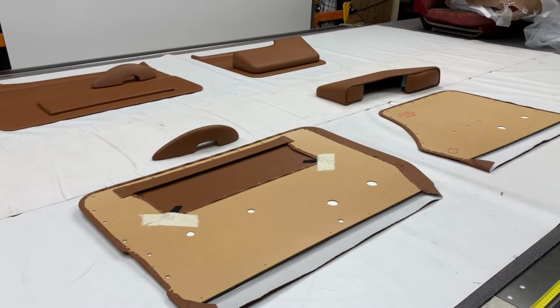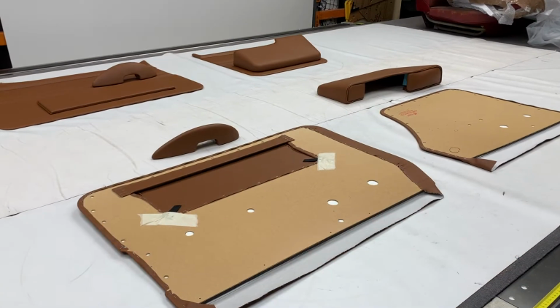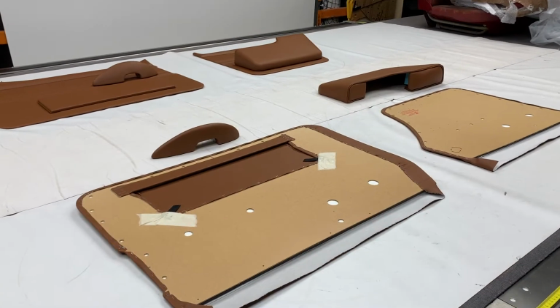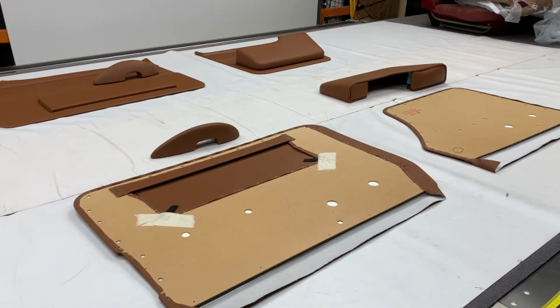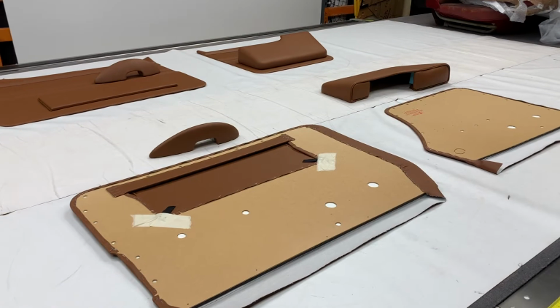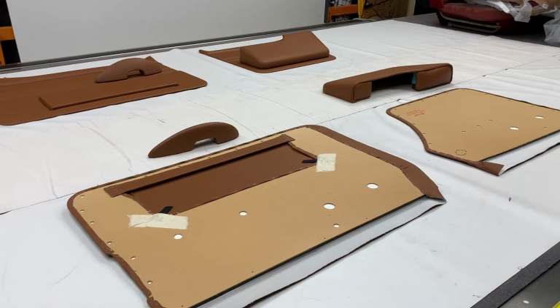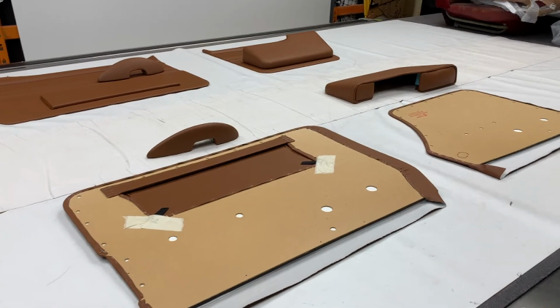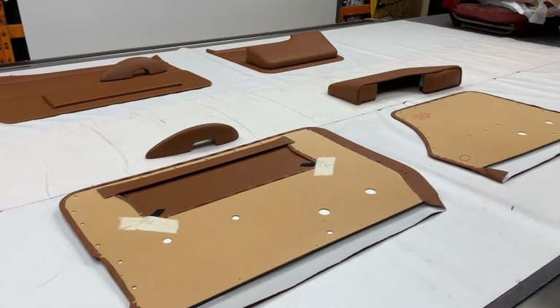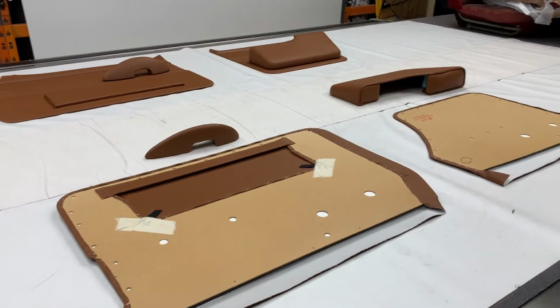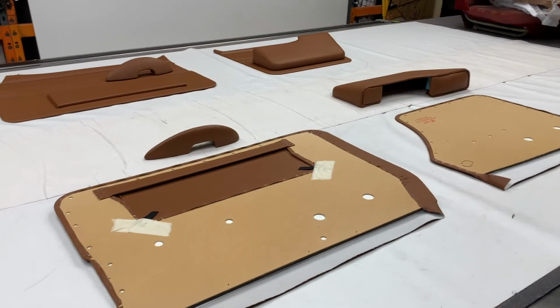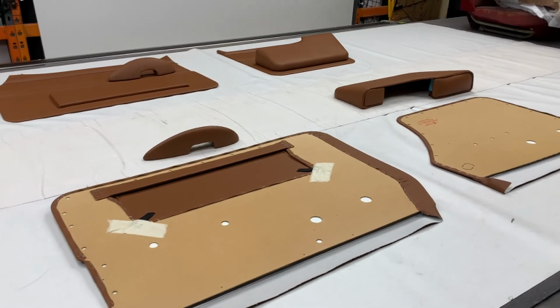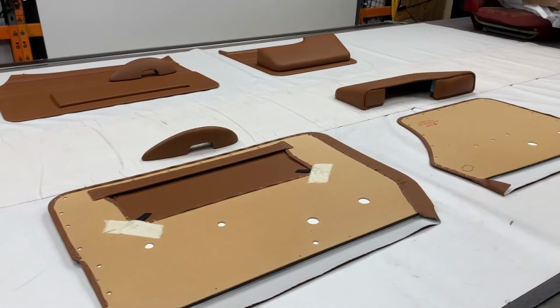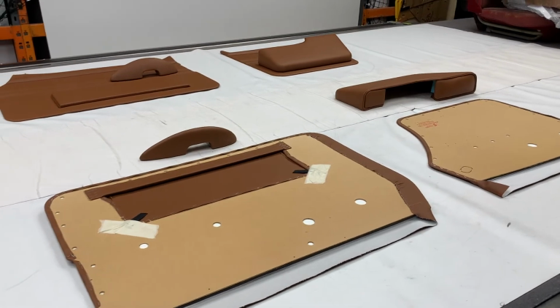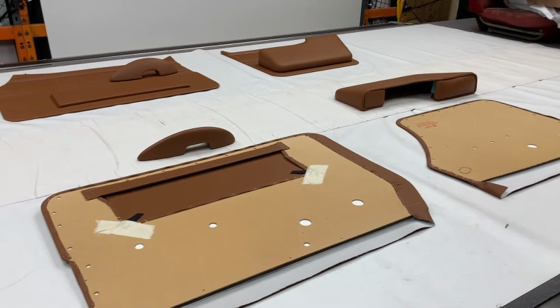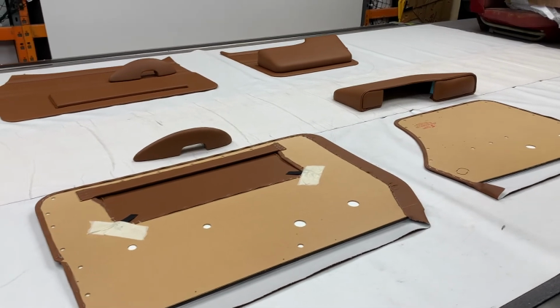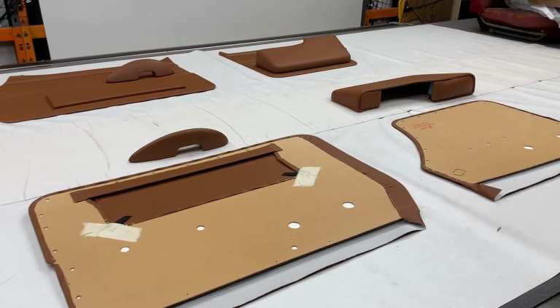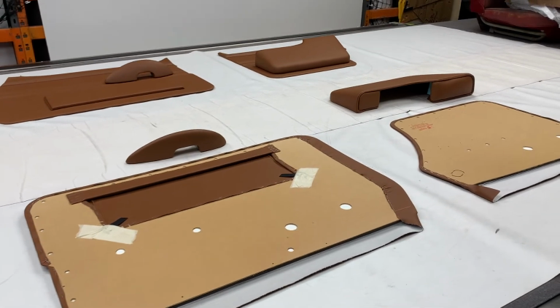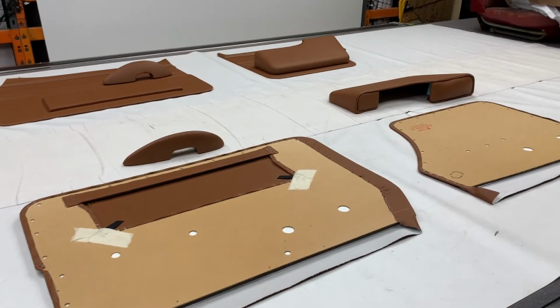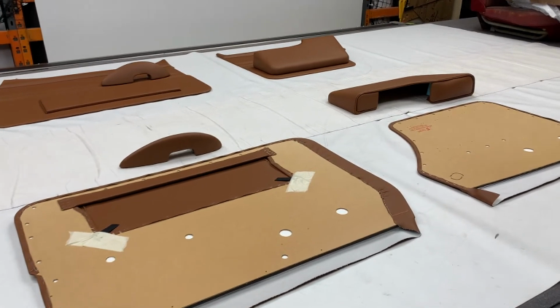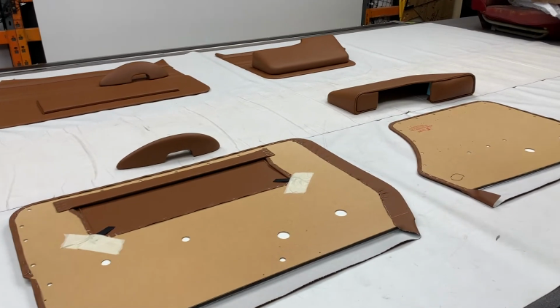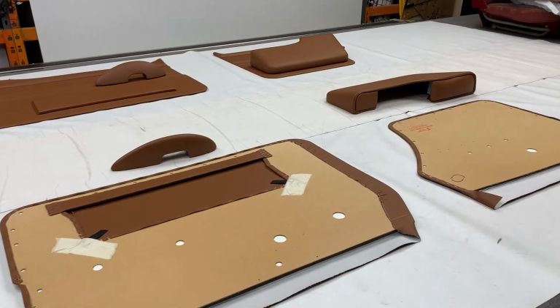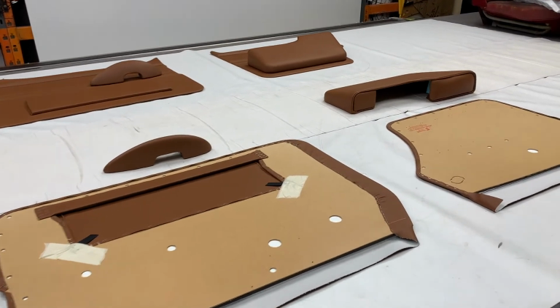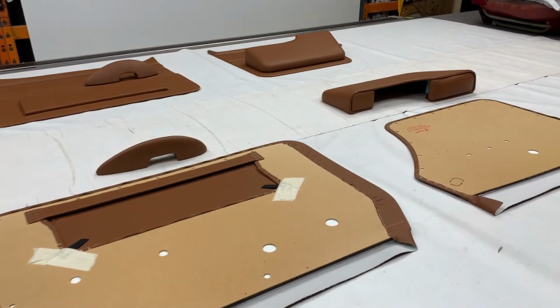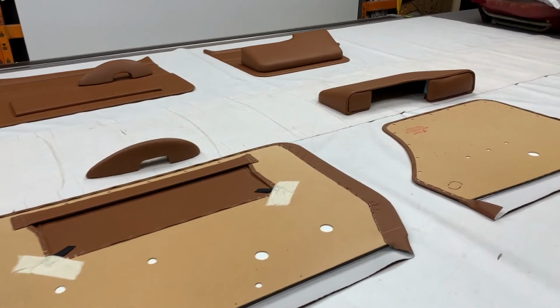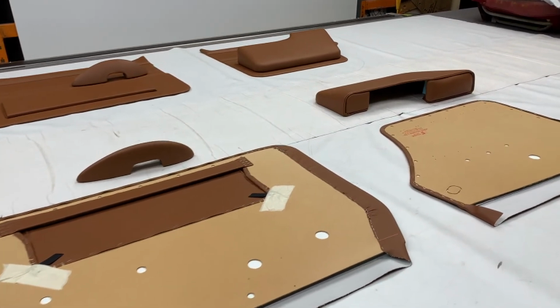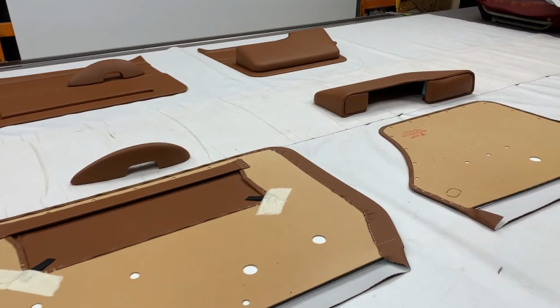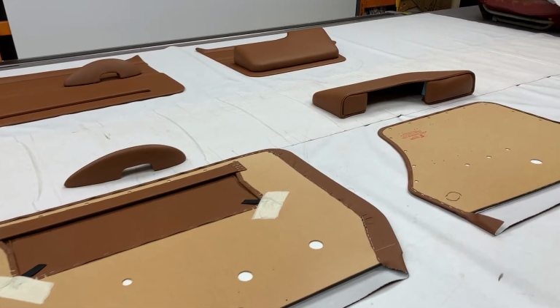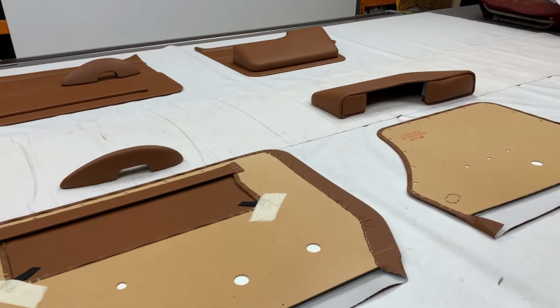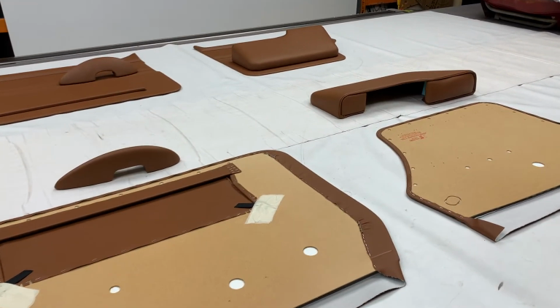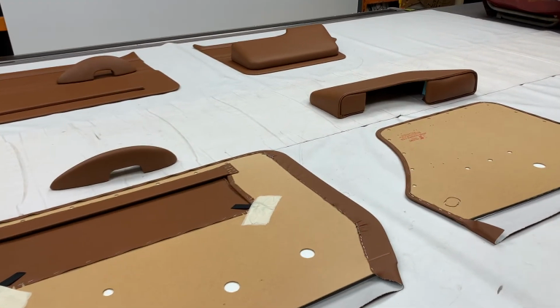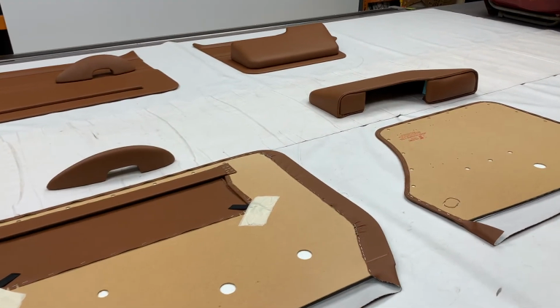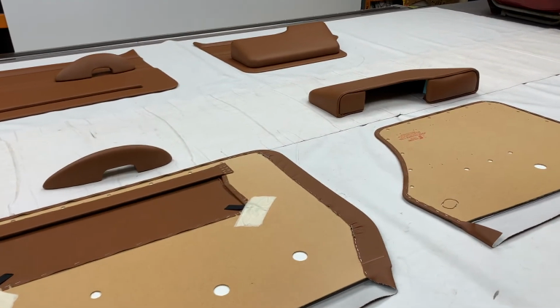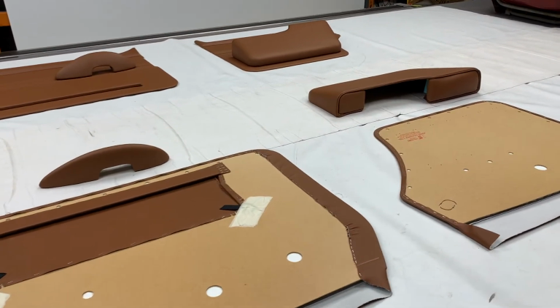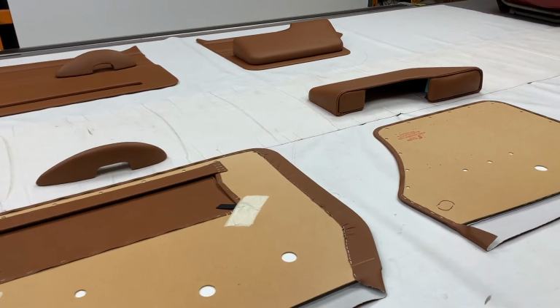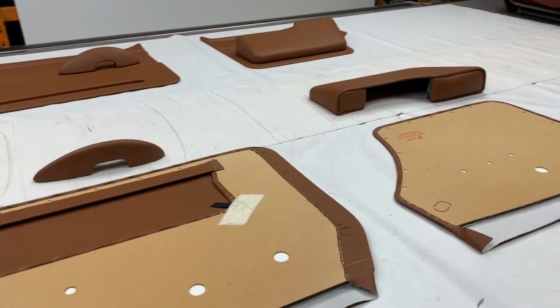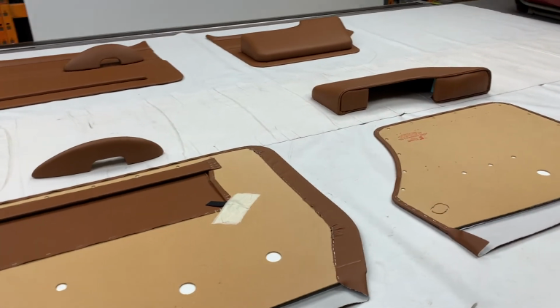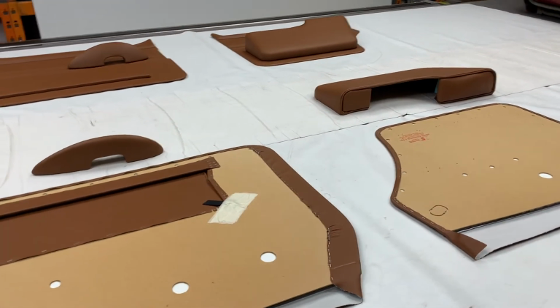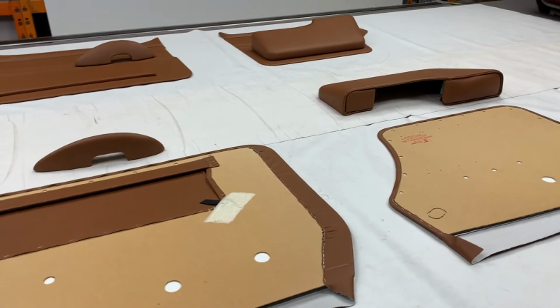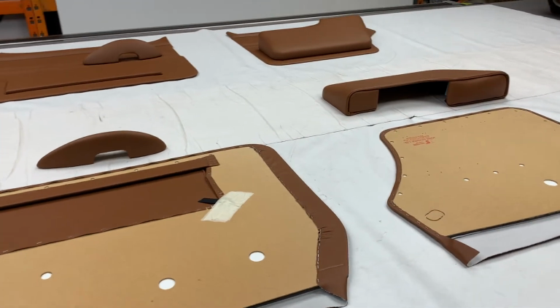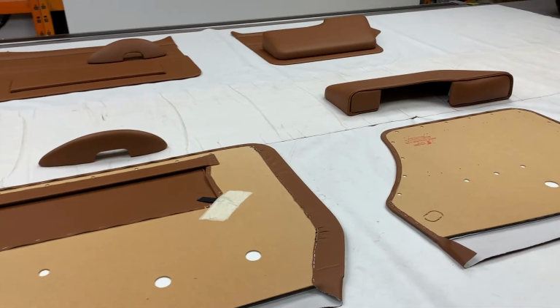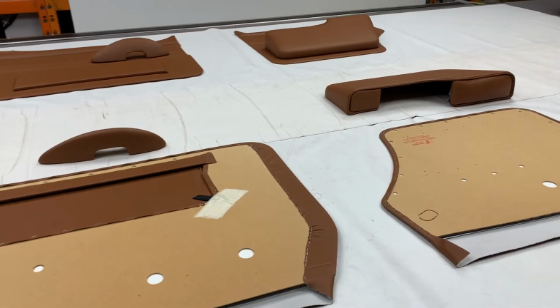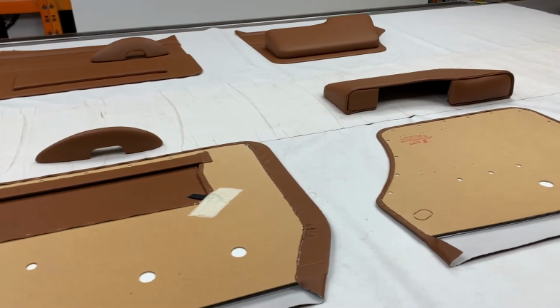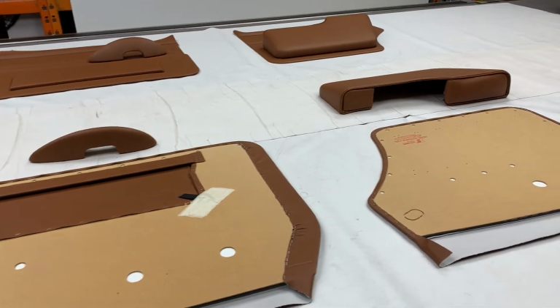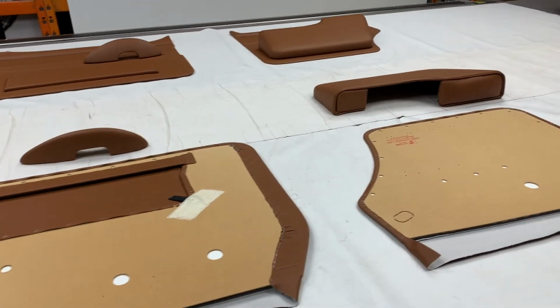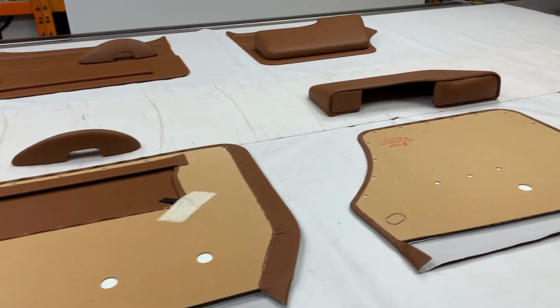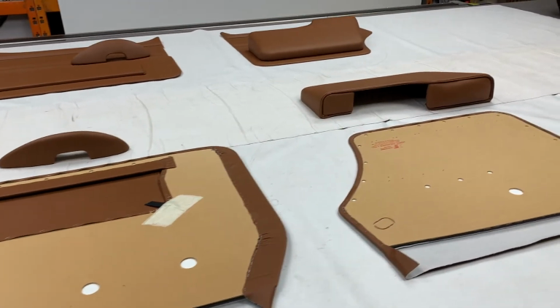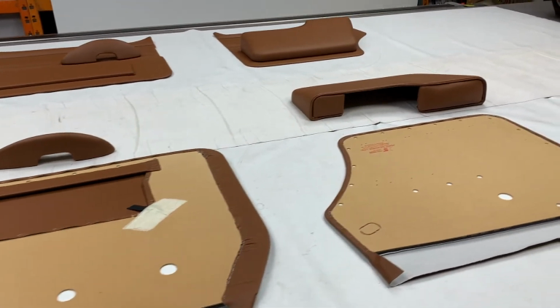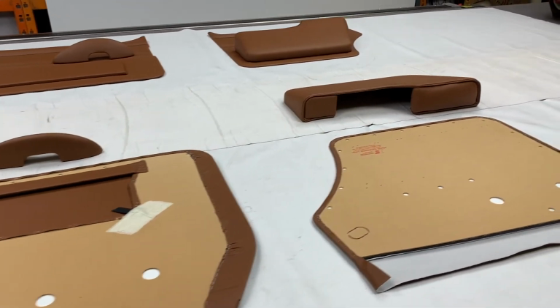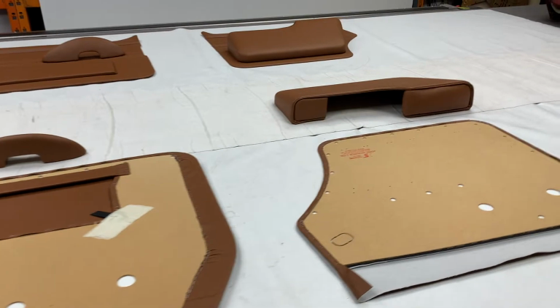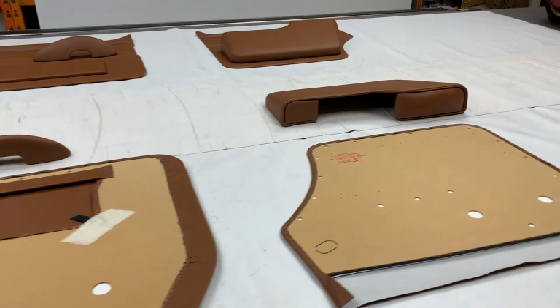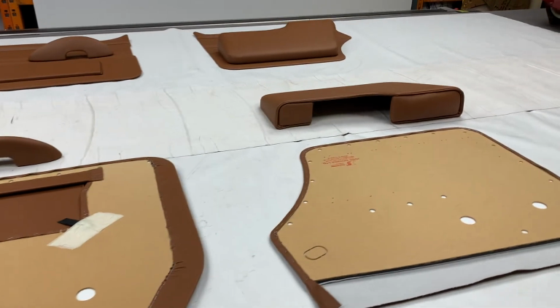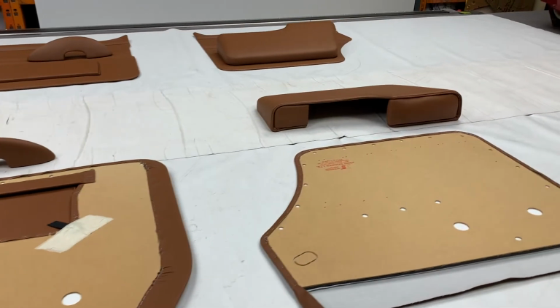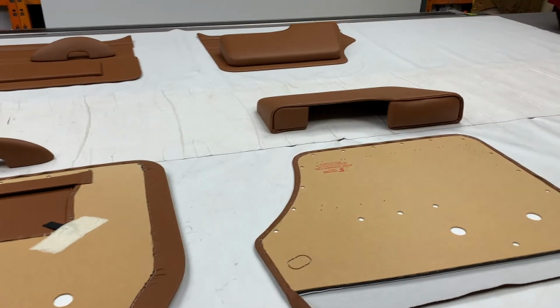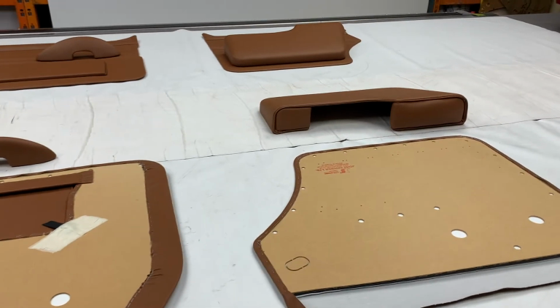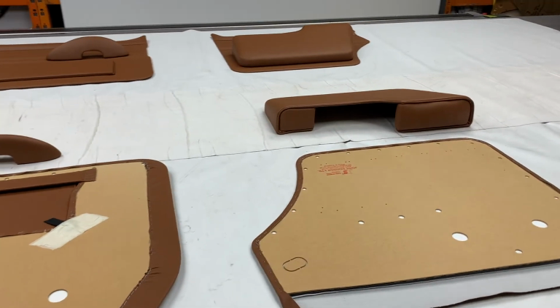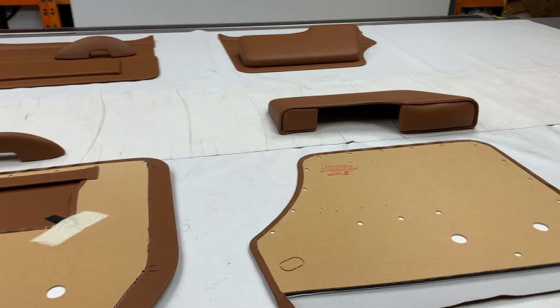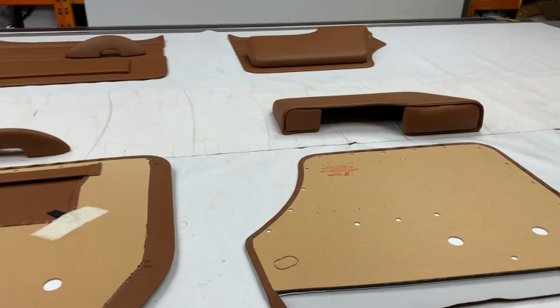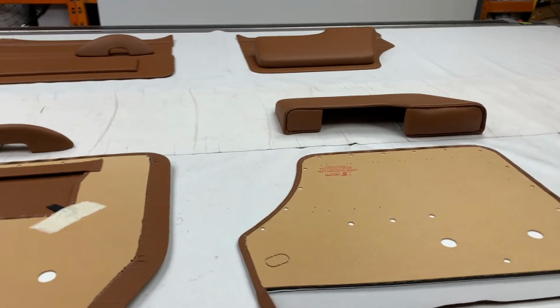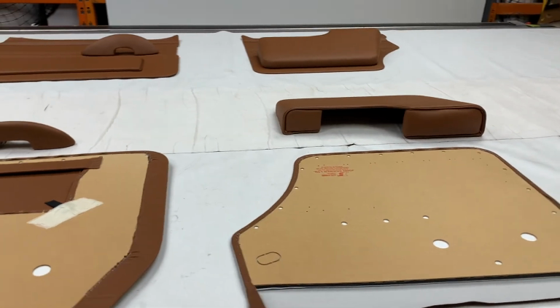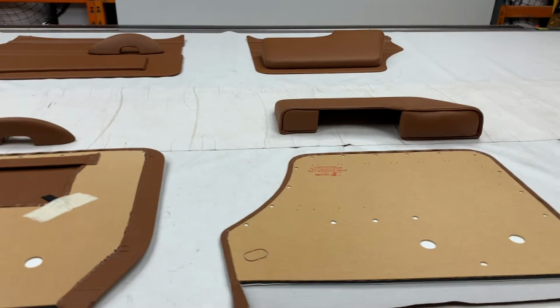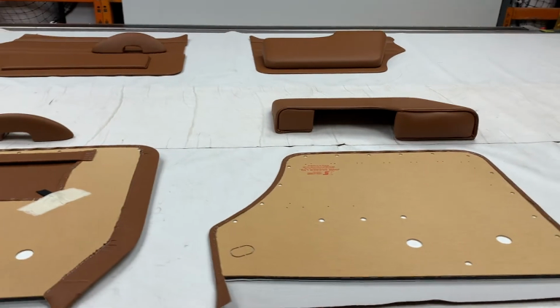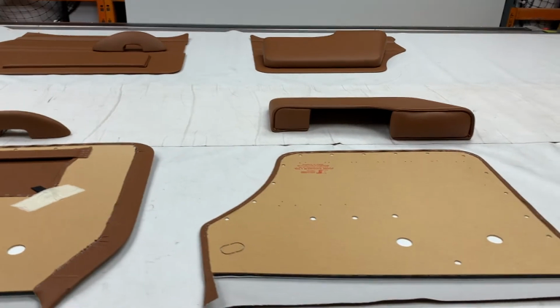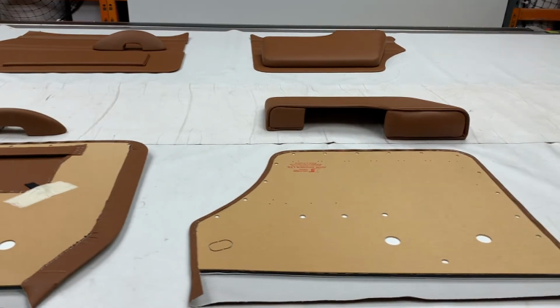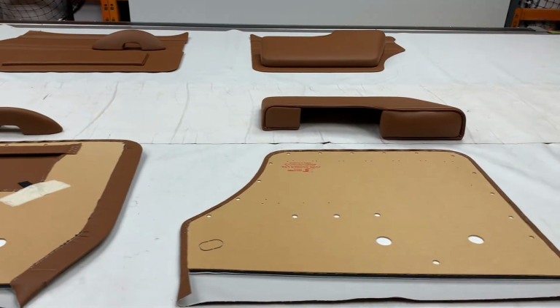Welcome to this instalment of Talking Trim. I'm Jonathan Skinner and today we are looking at the Jaguar S-Type and 420 front and rear door panel kit.